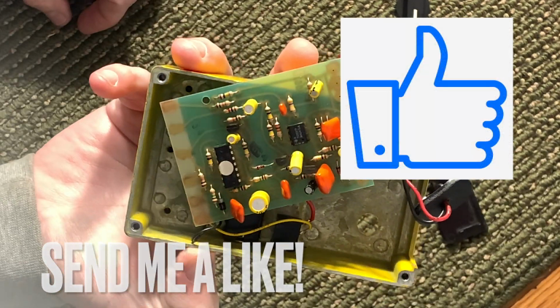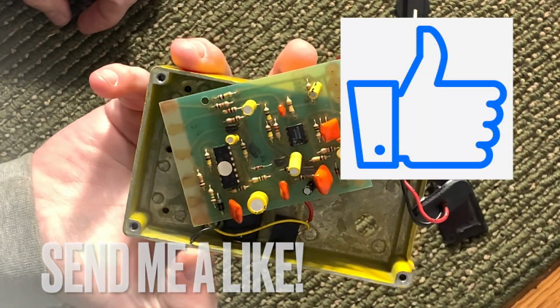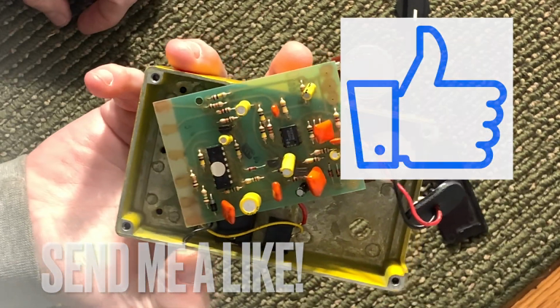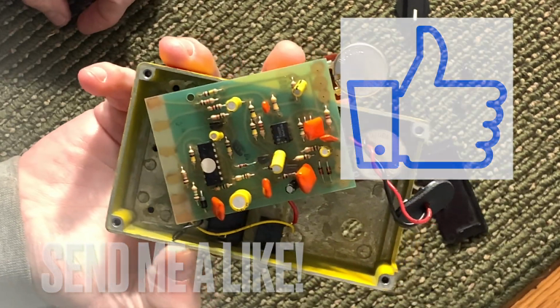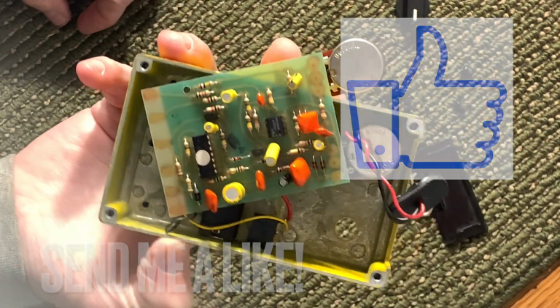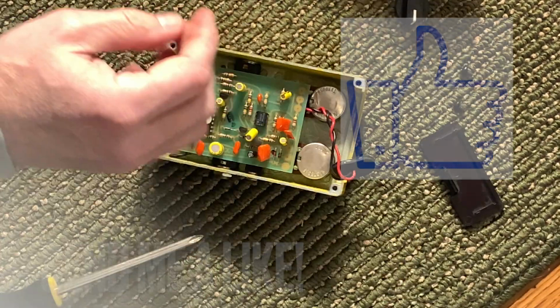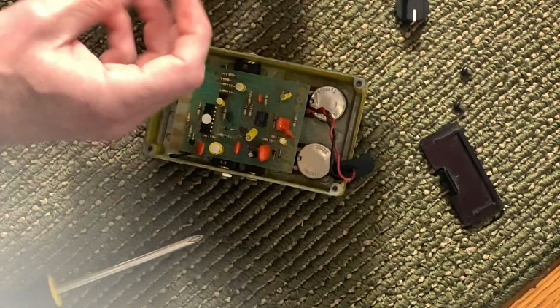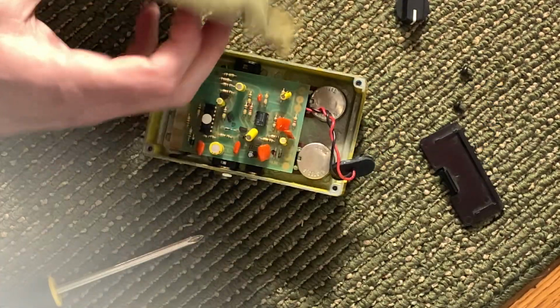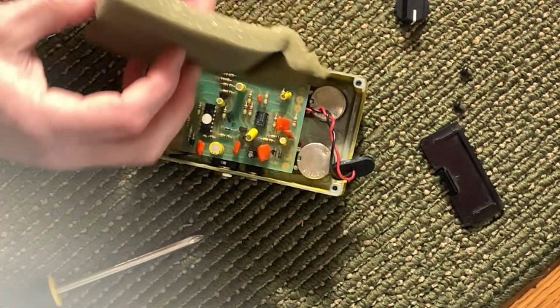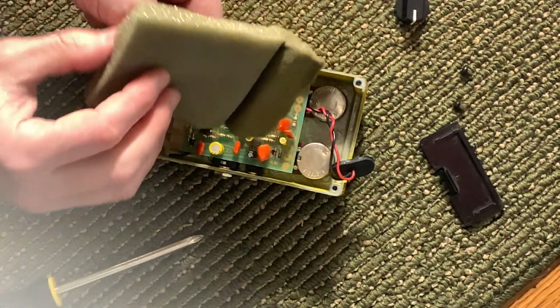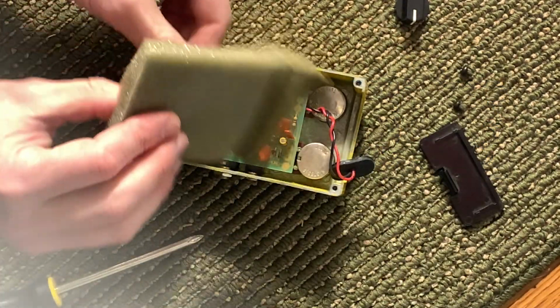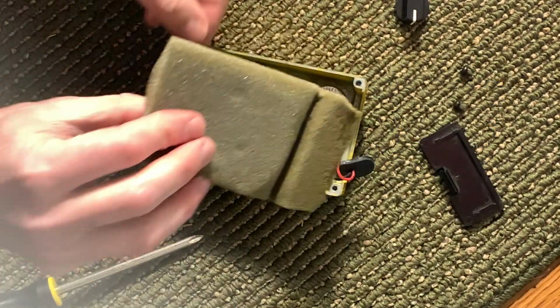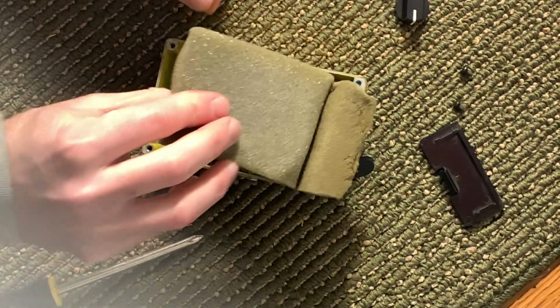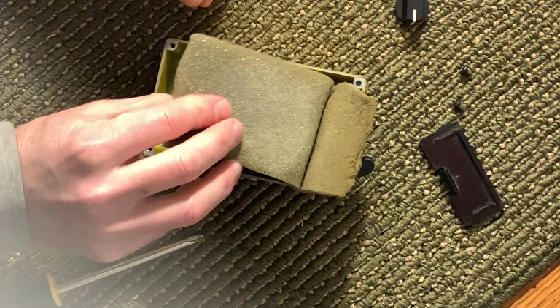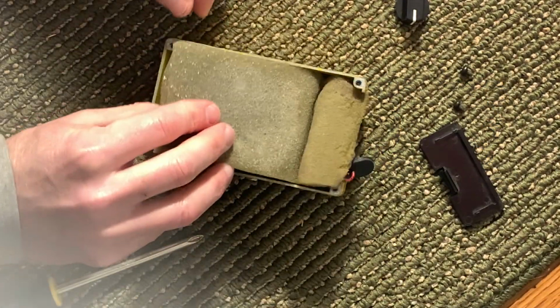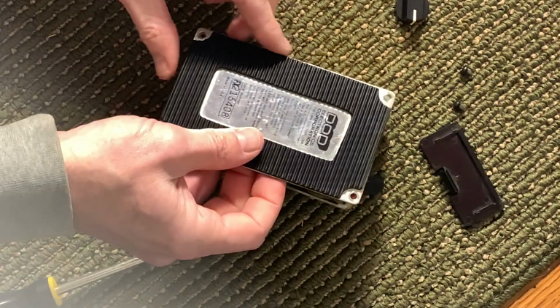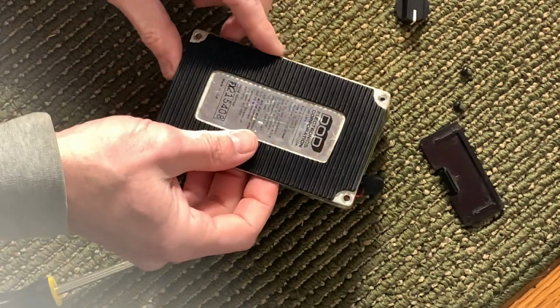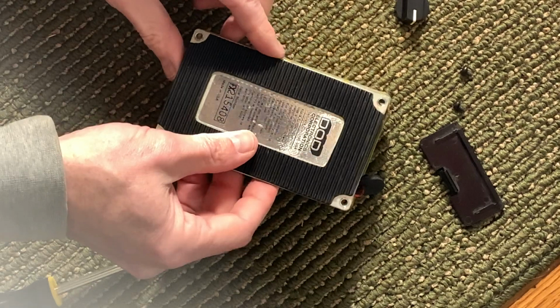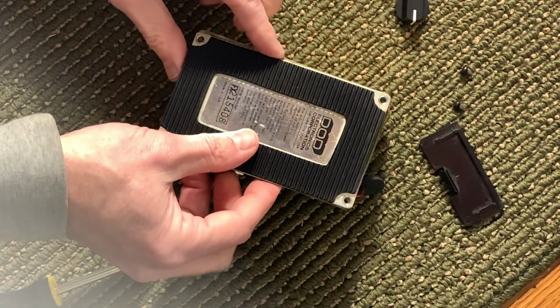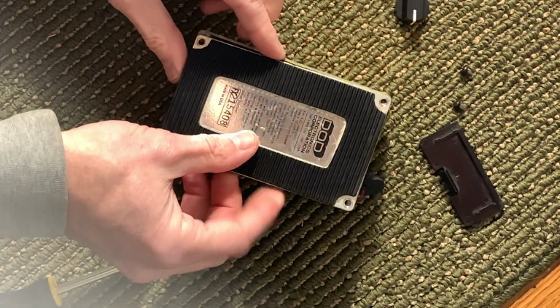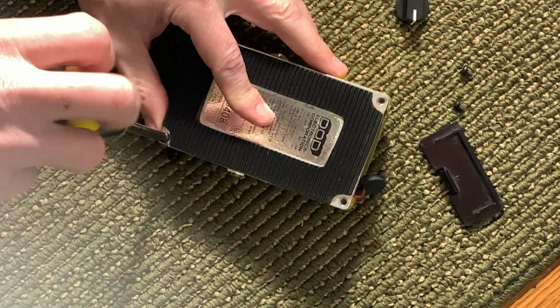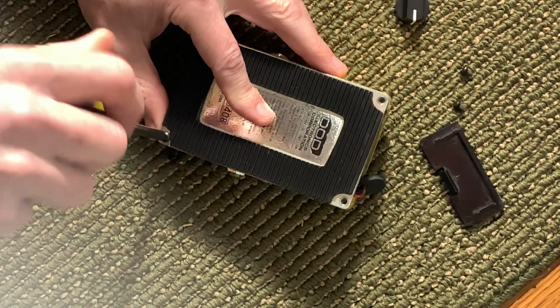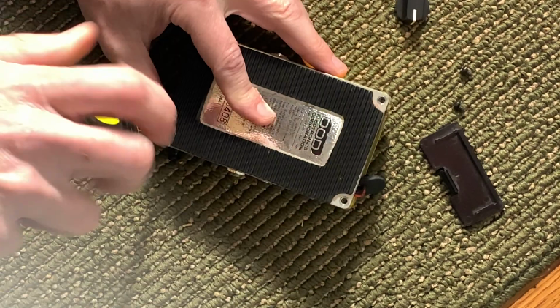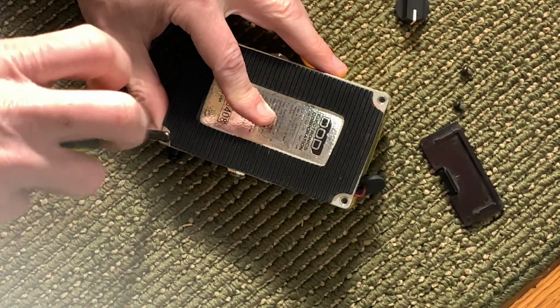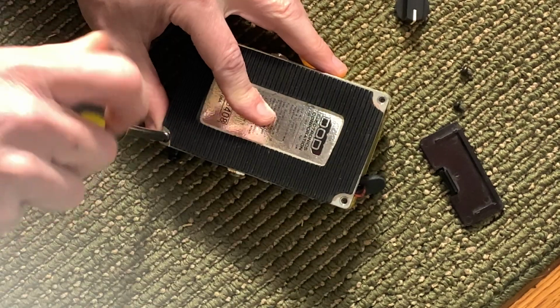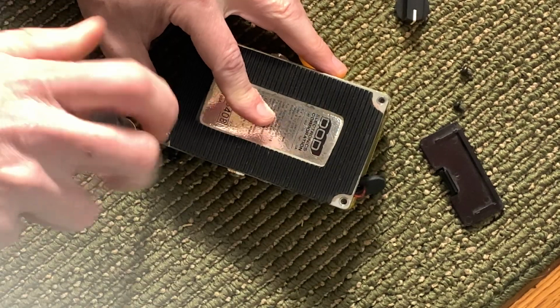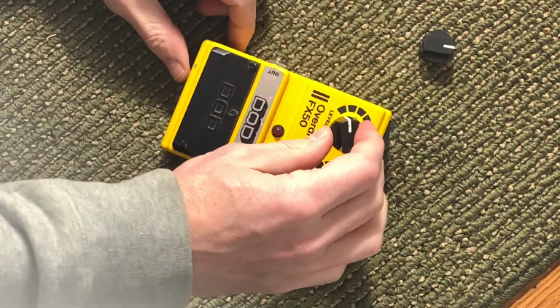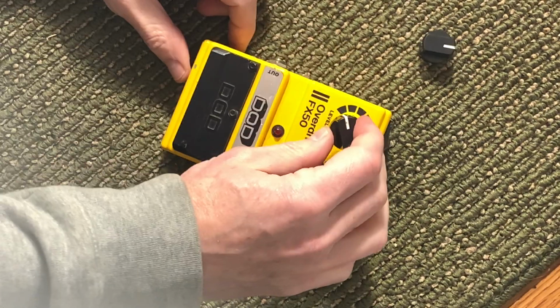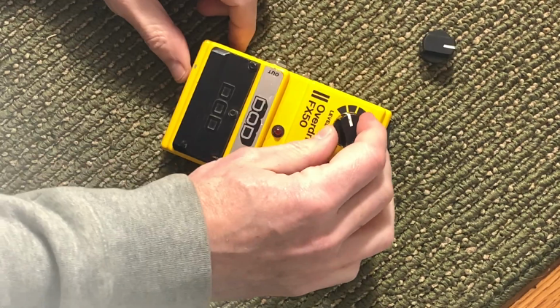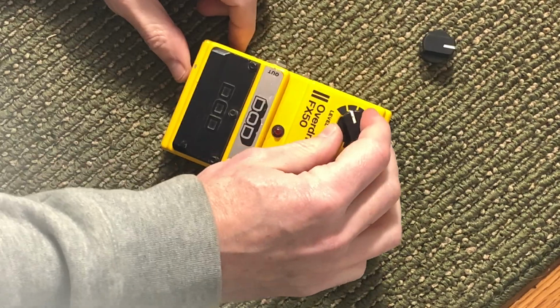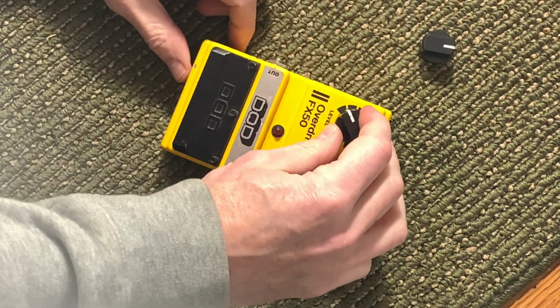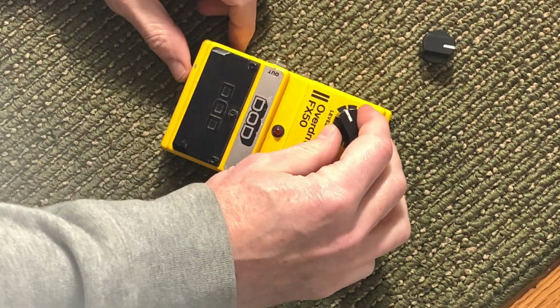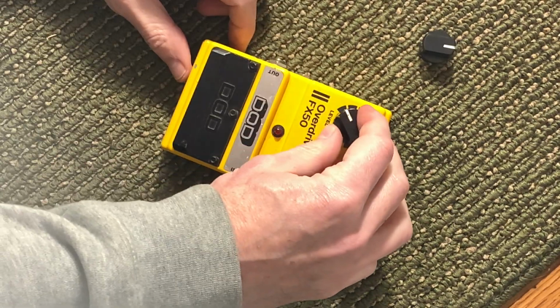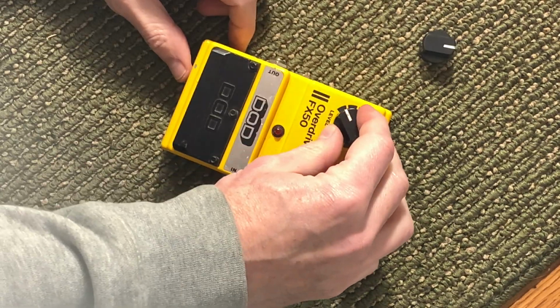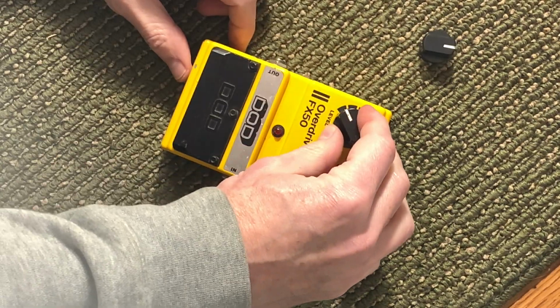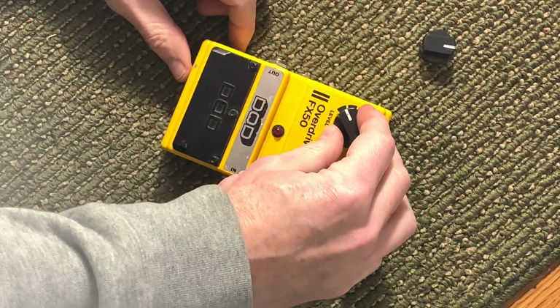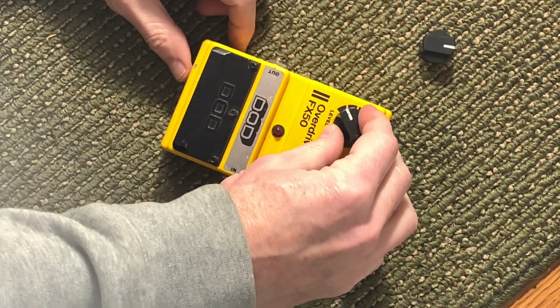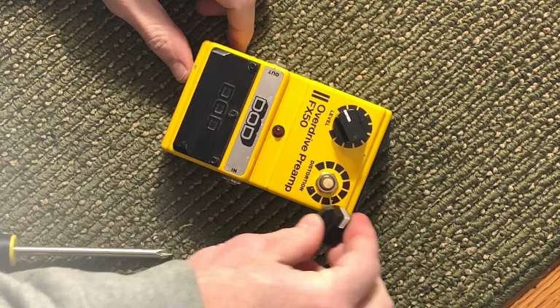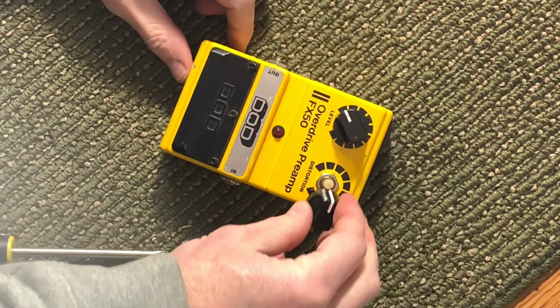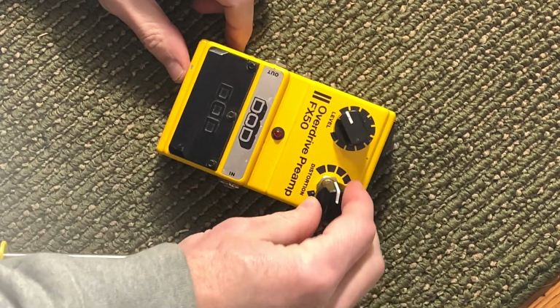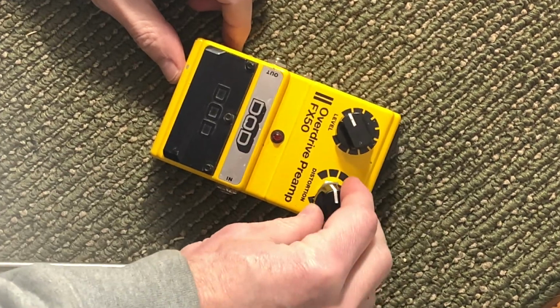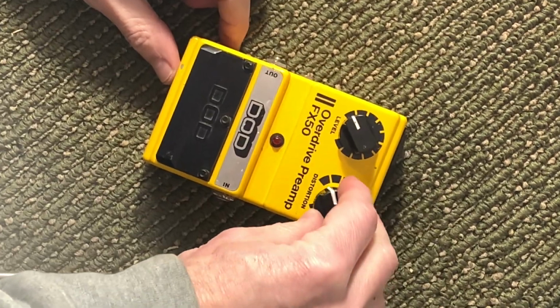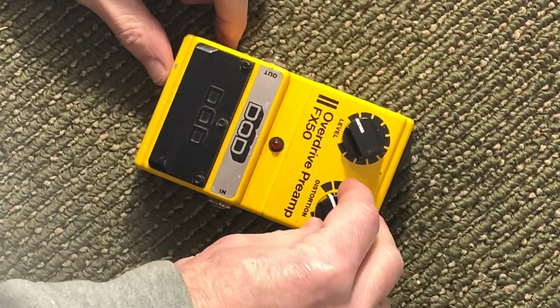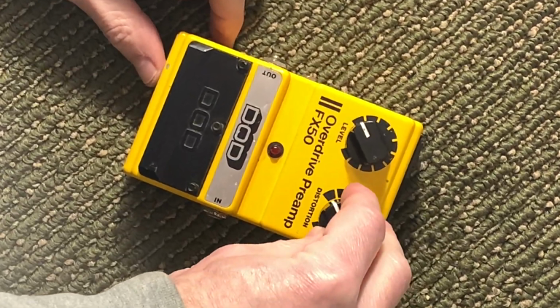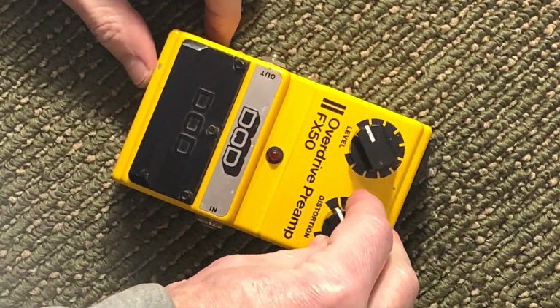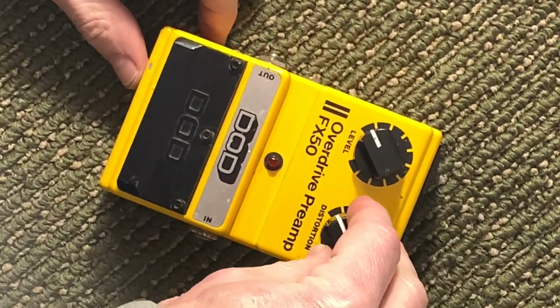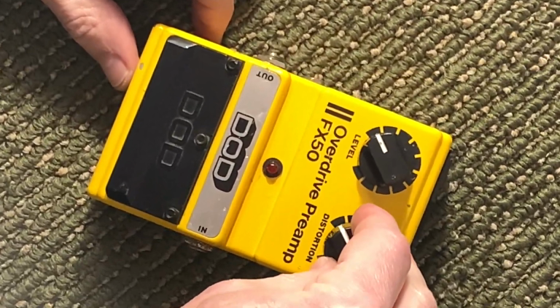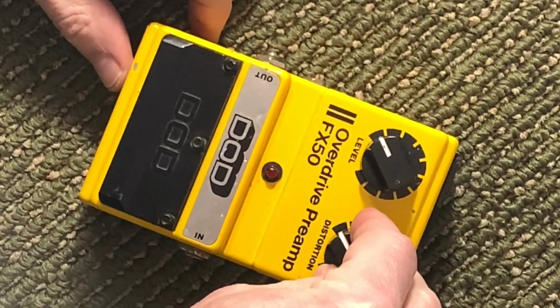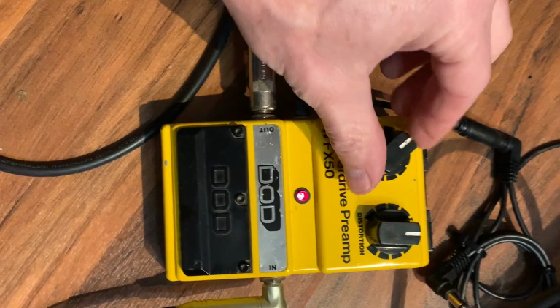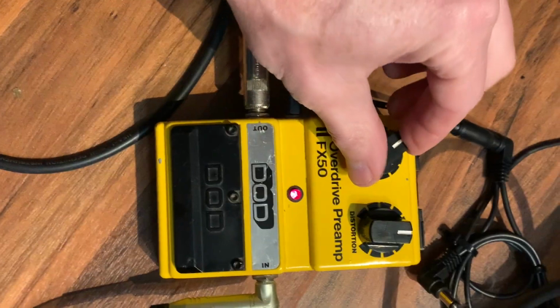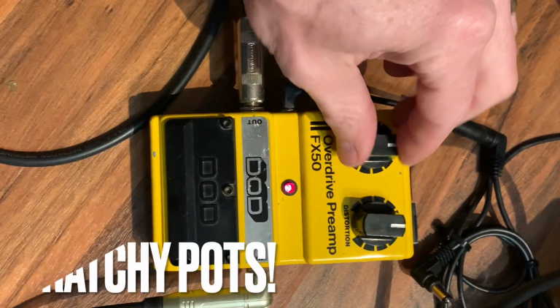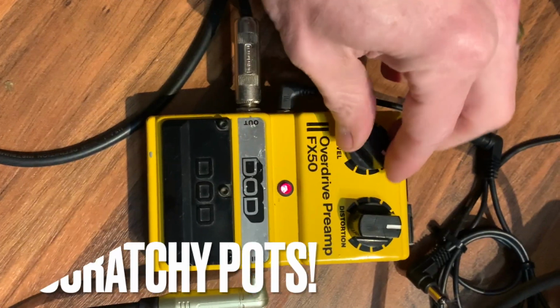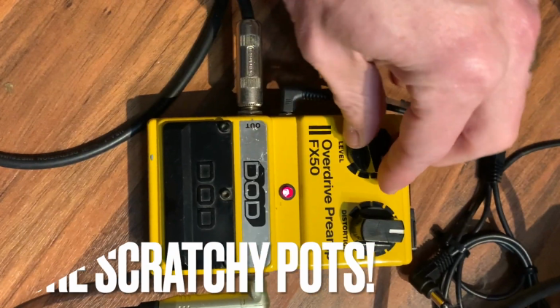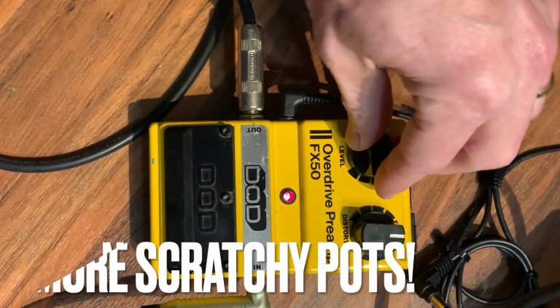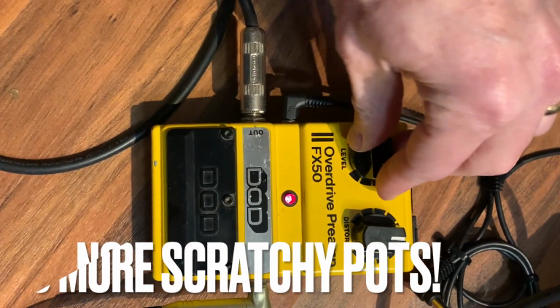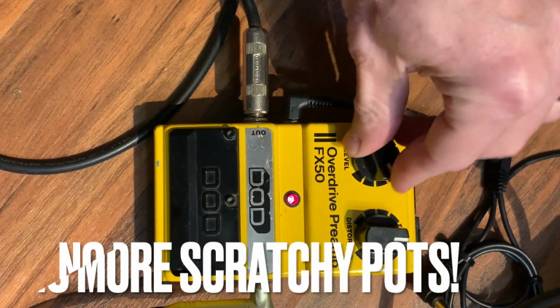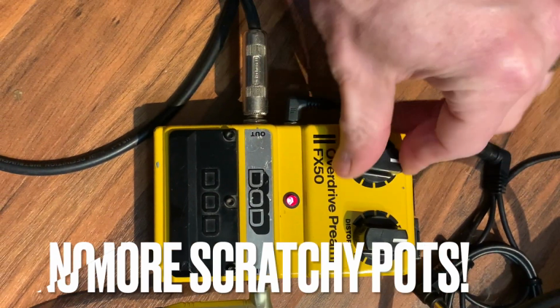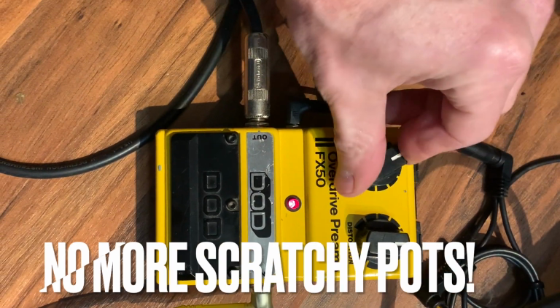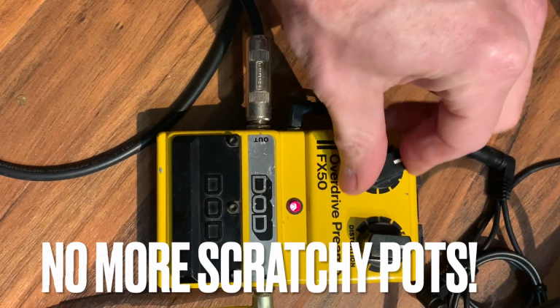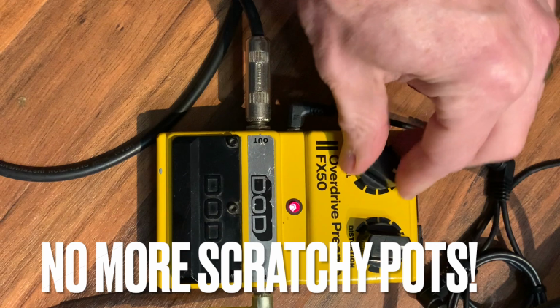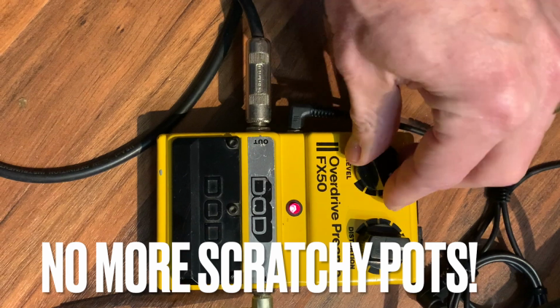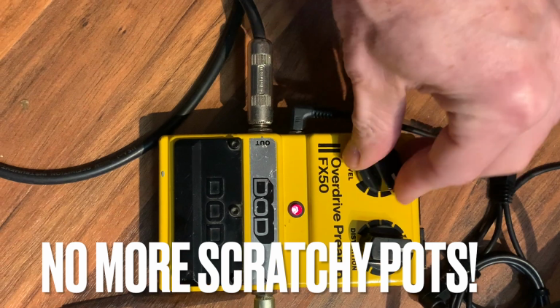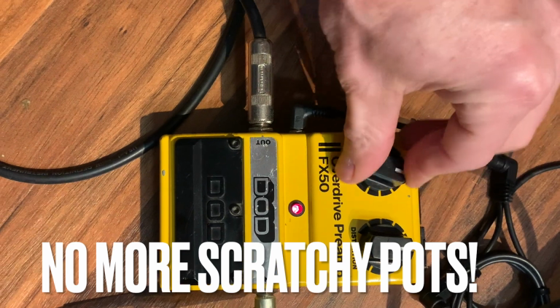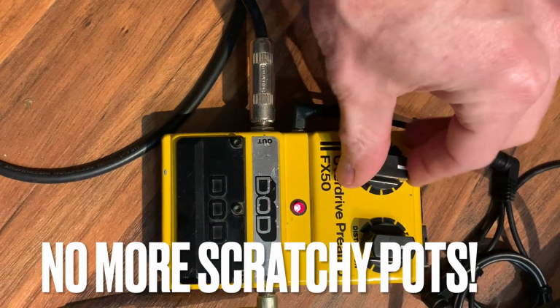Replace that gross foam thing. Put the cover back on. Let's plug her in. No more scratchy.